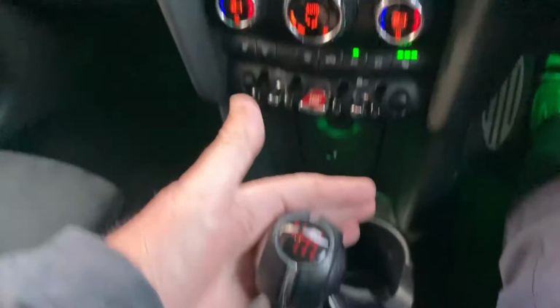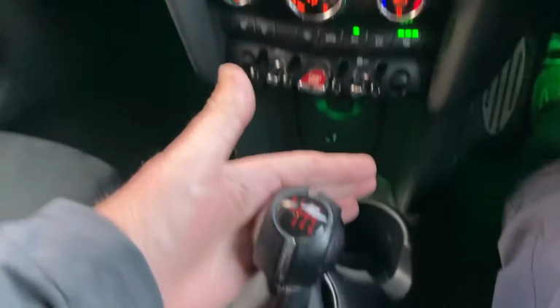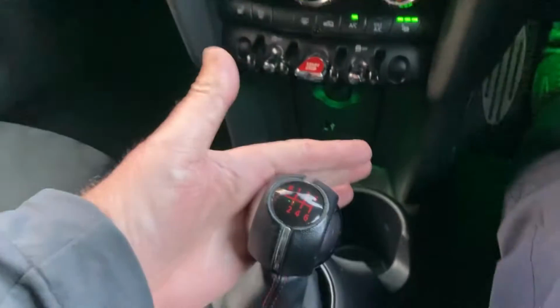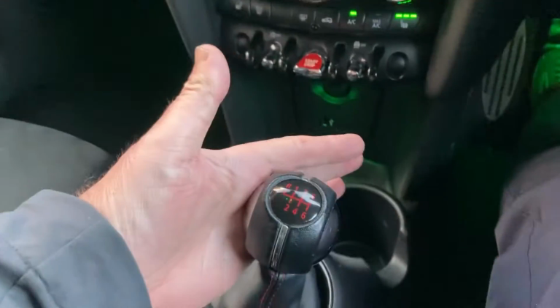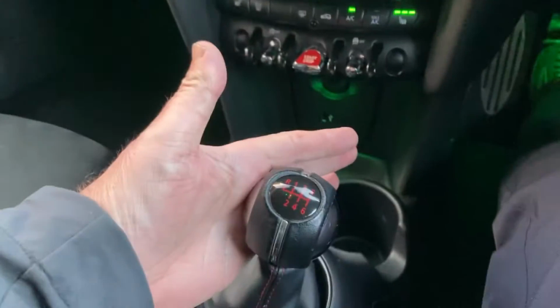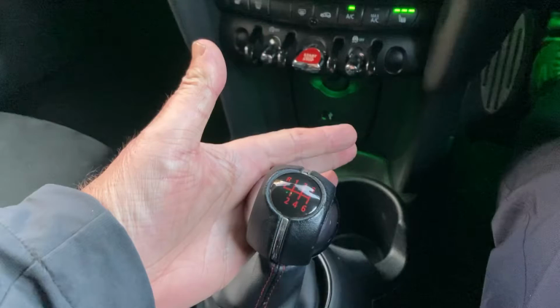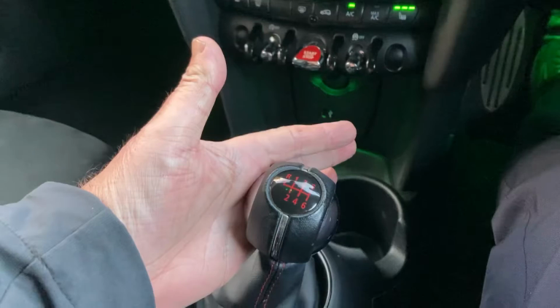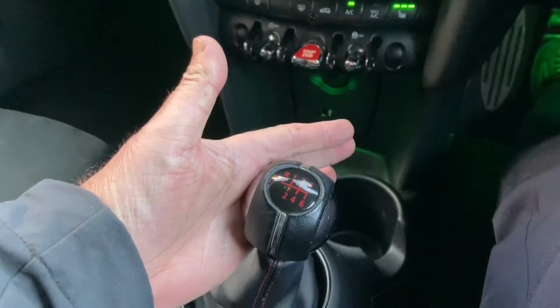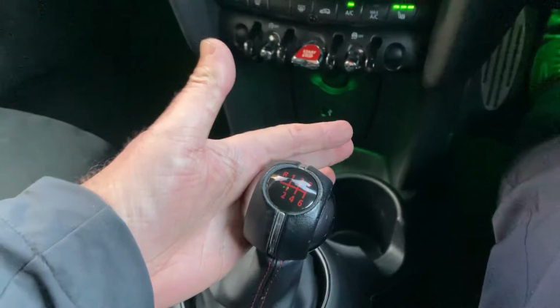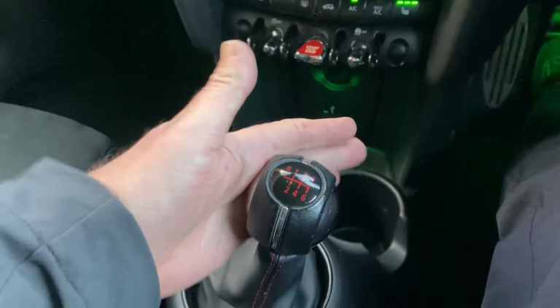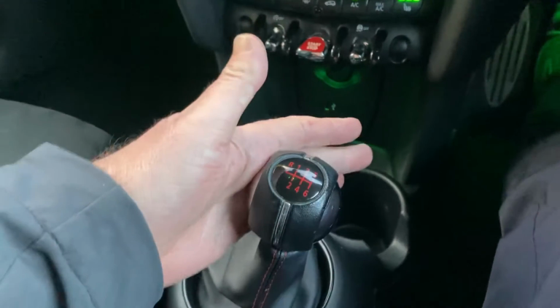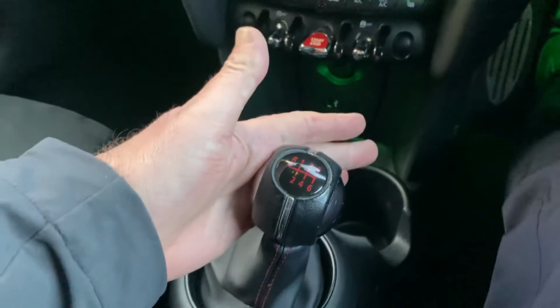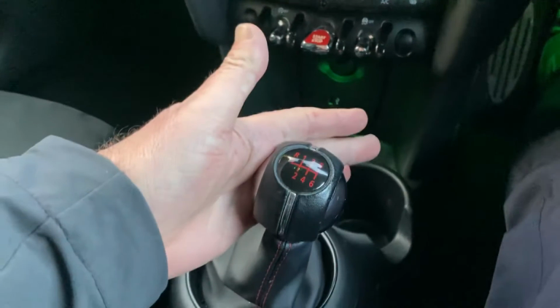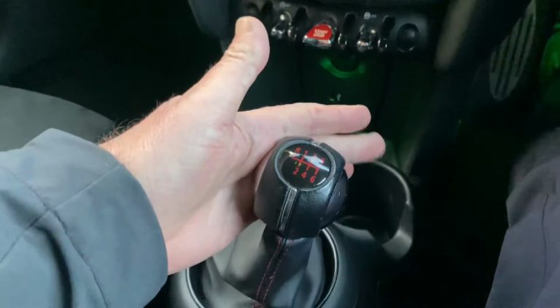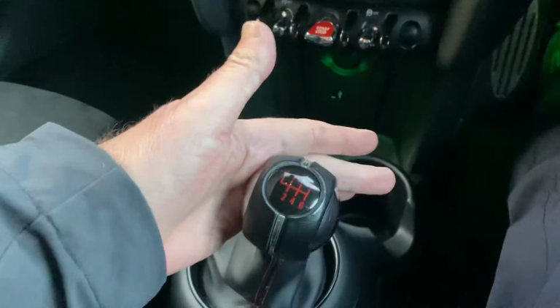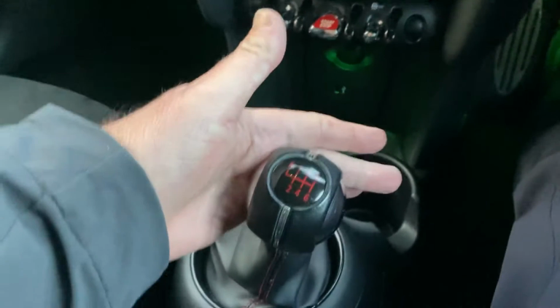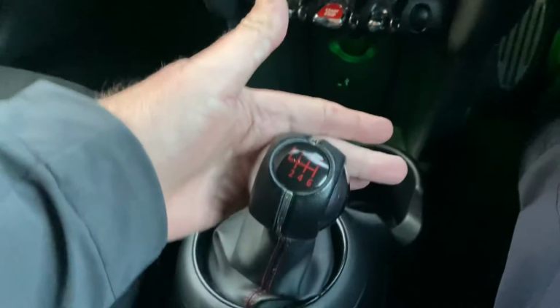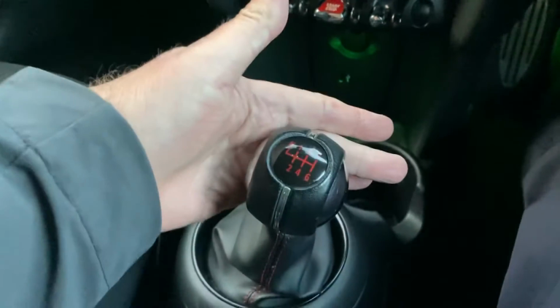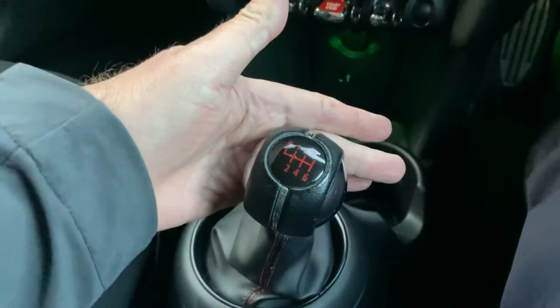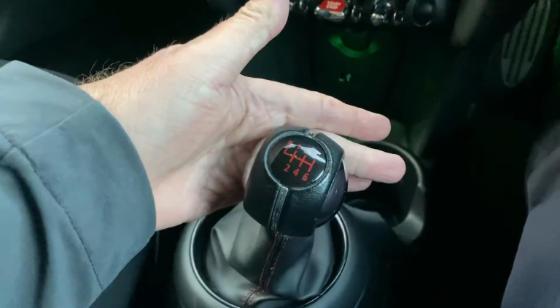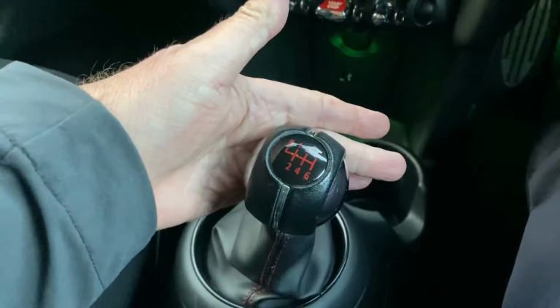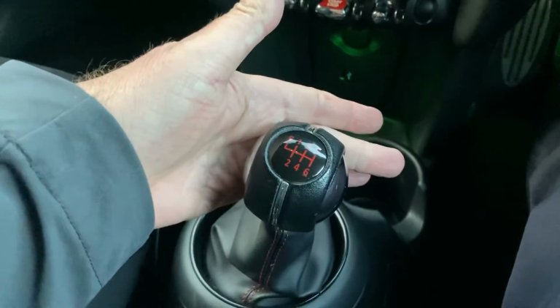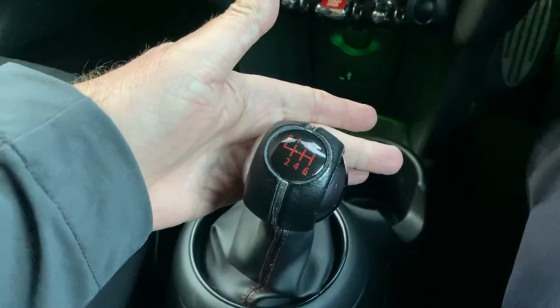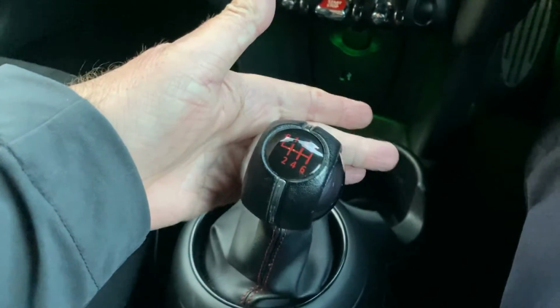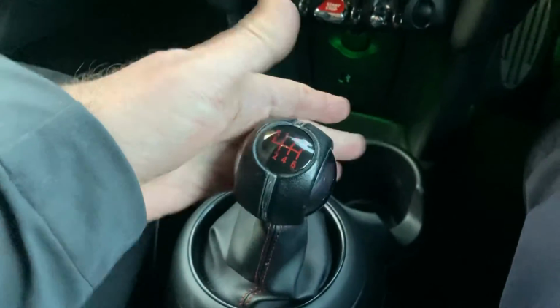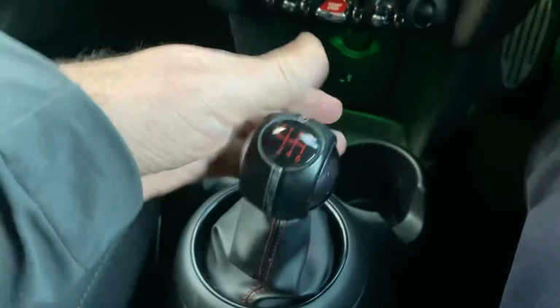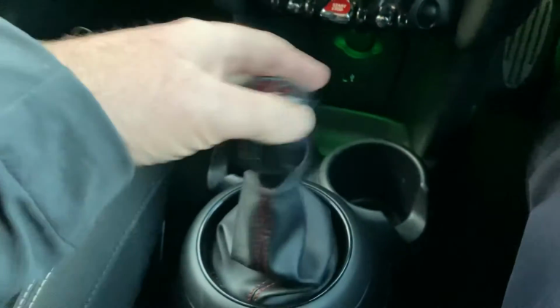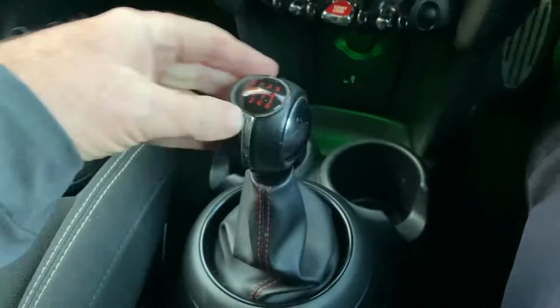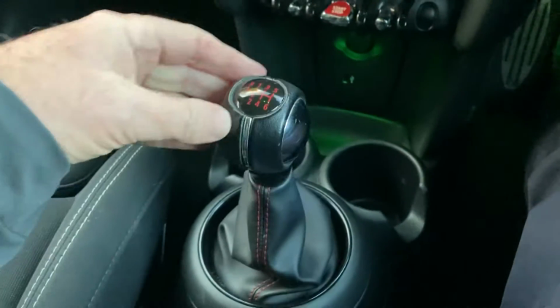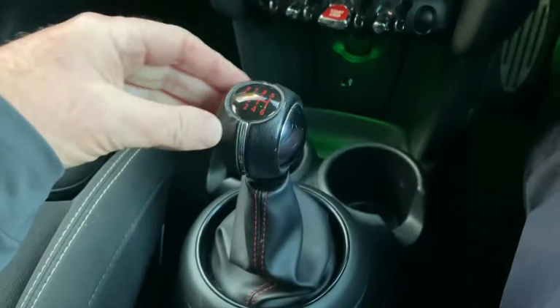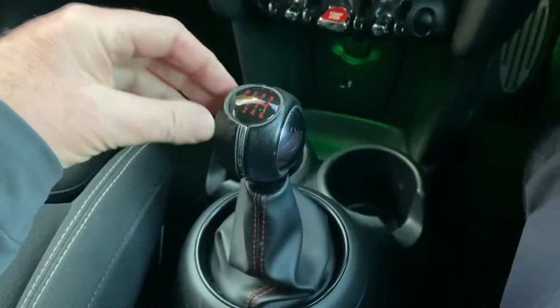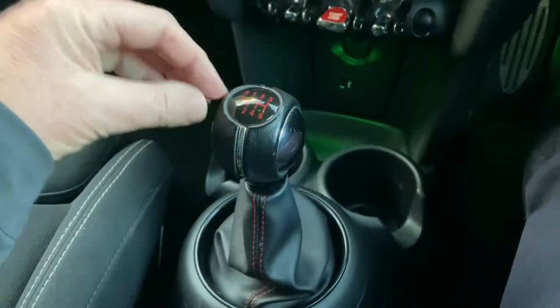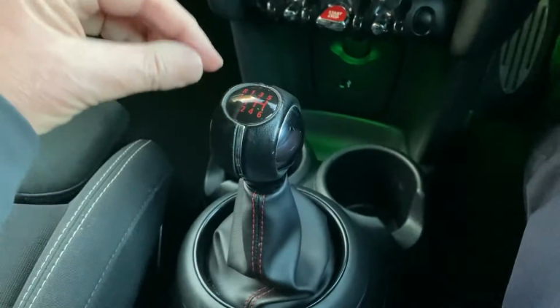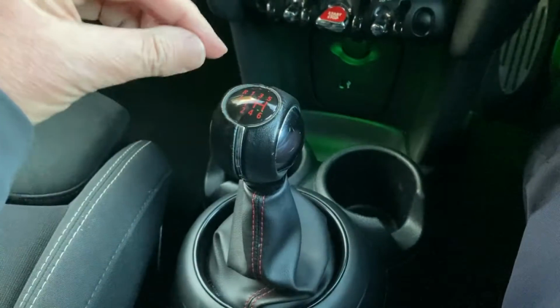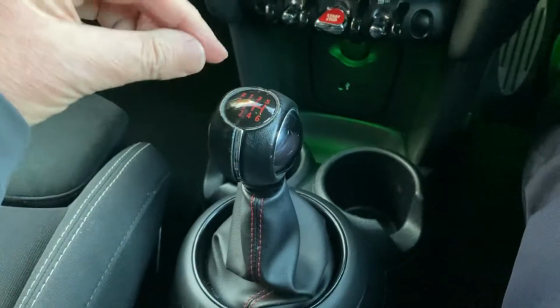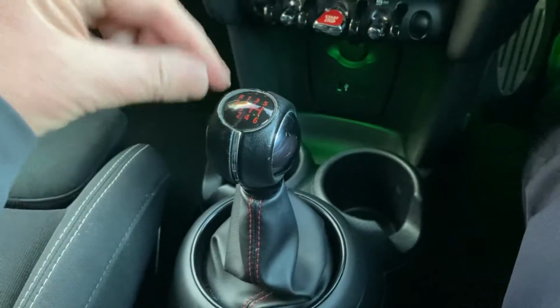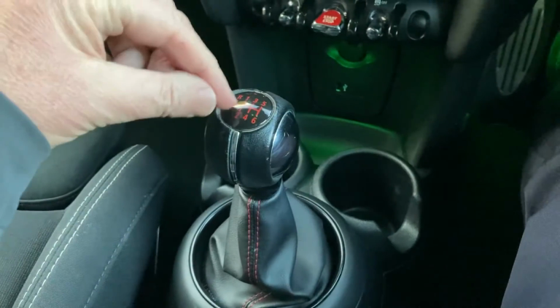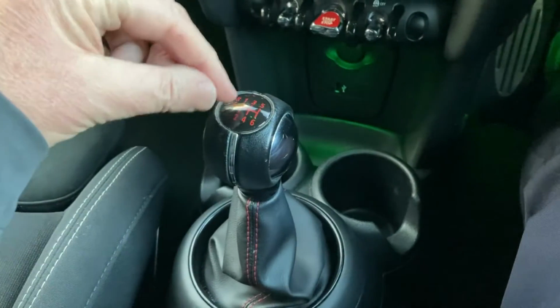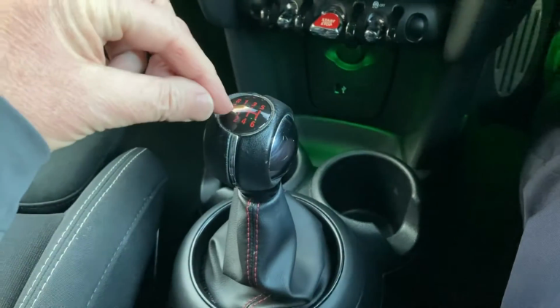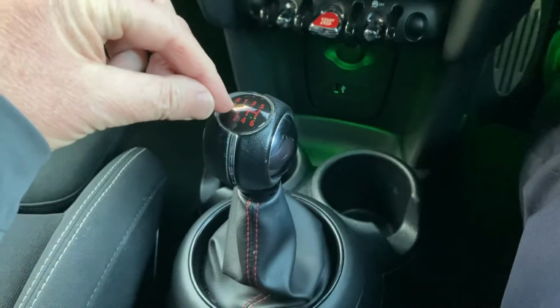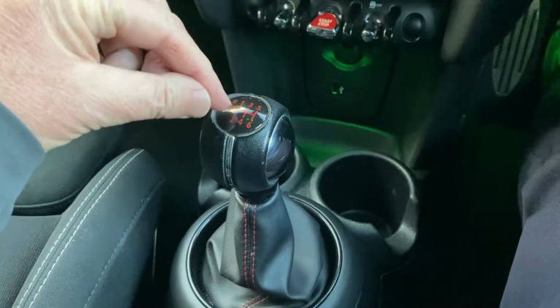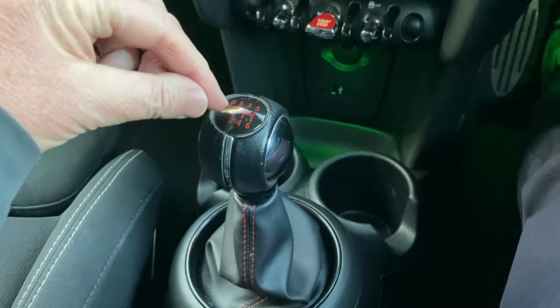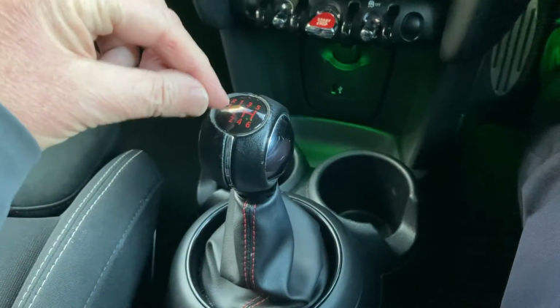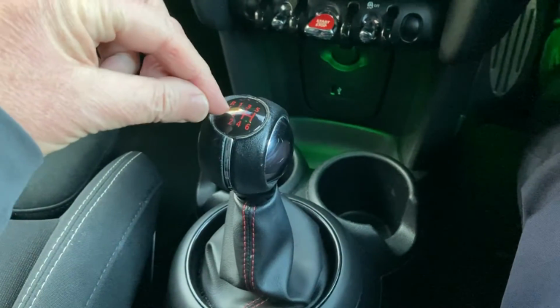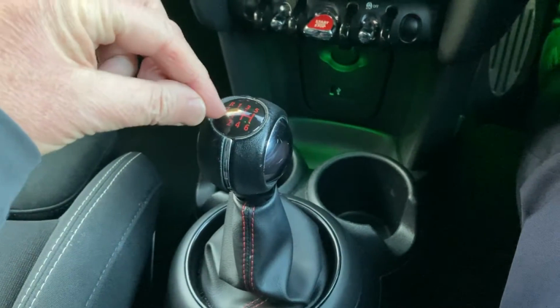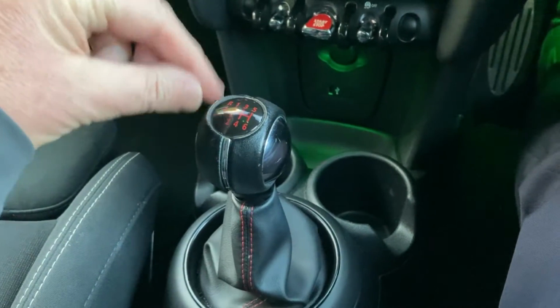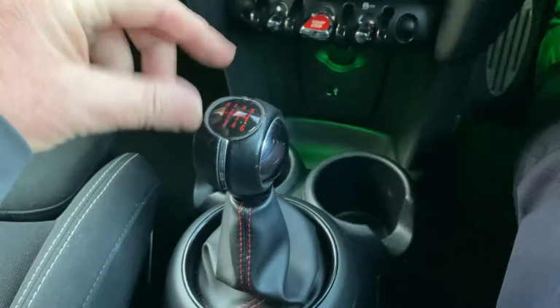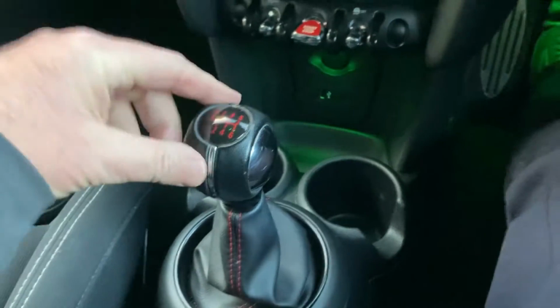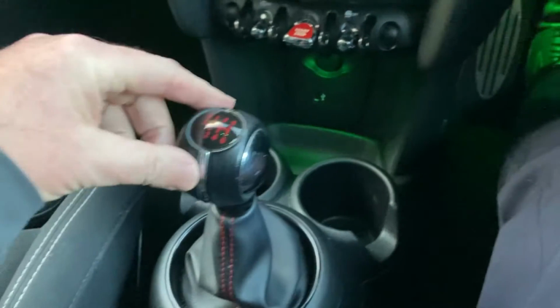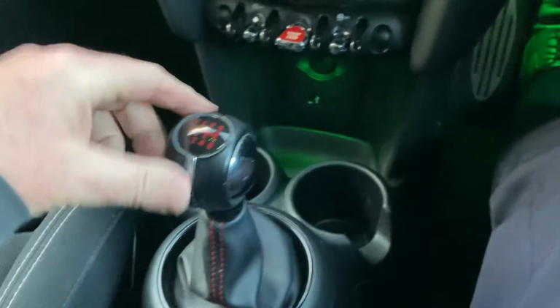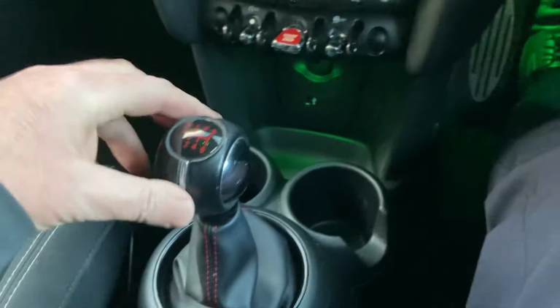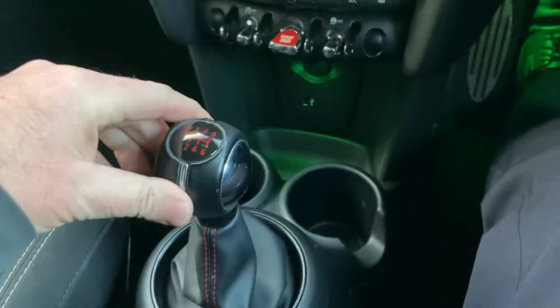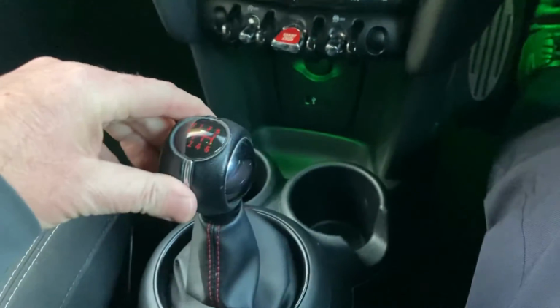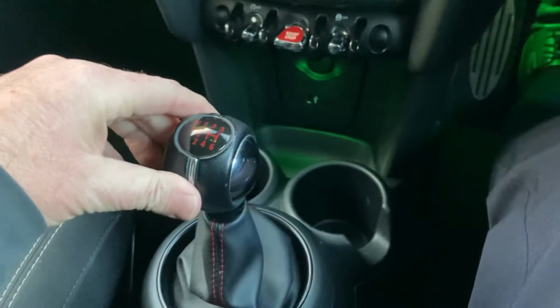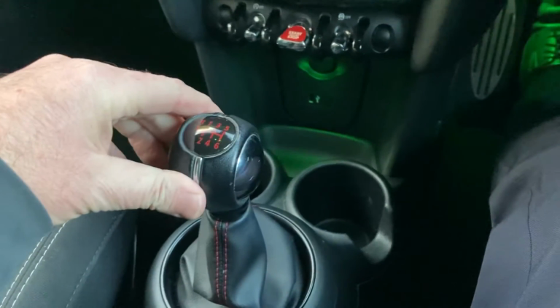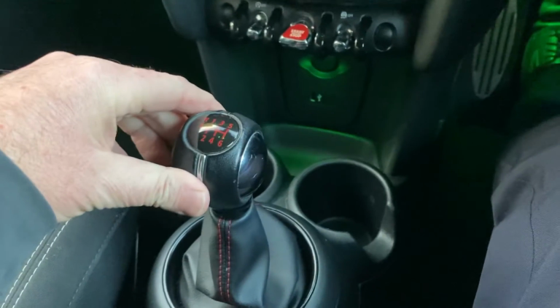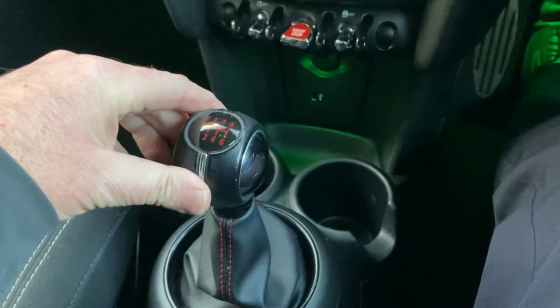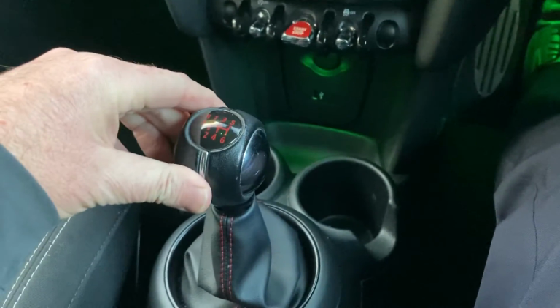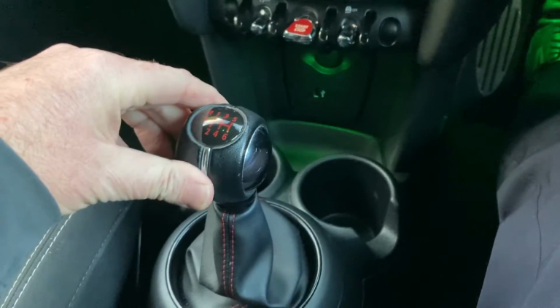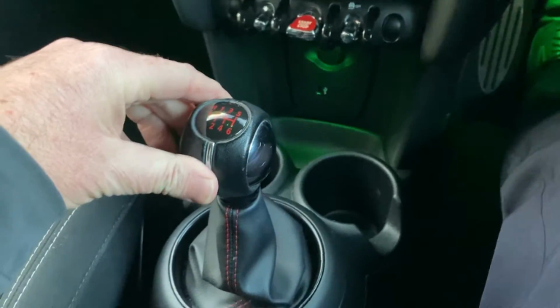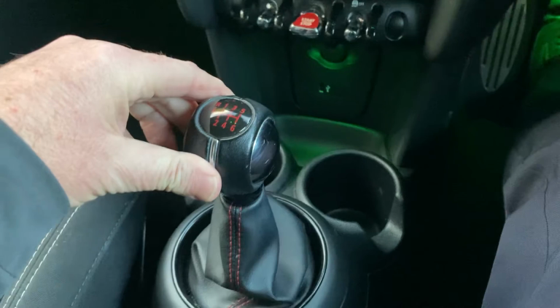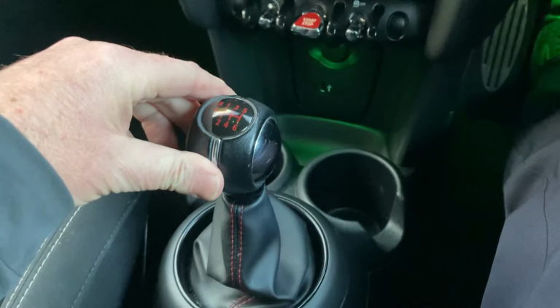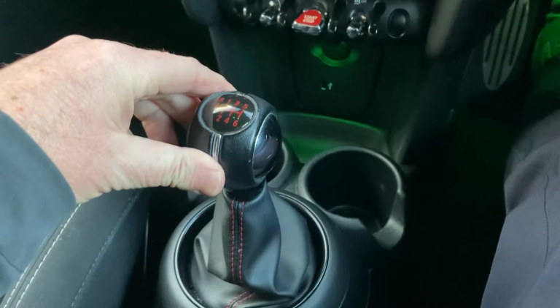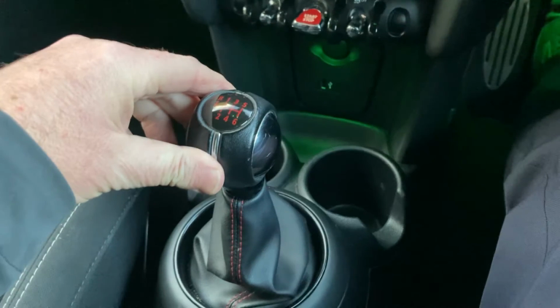Six-speed manual gearbox — you've got that 1.5-litre petrol turbo engine in the front driving the front wheels through this six-speed manual gearbox.